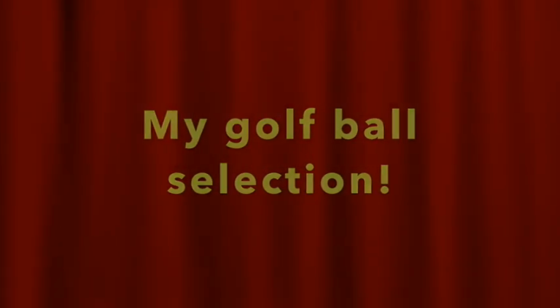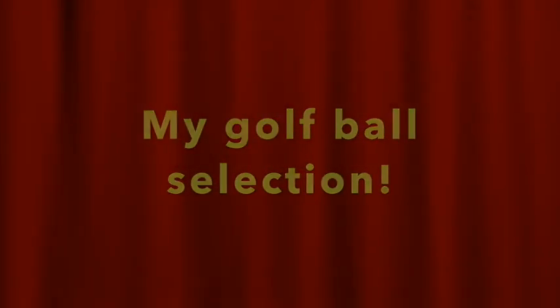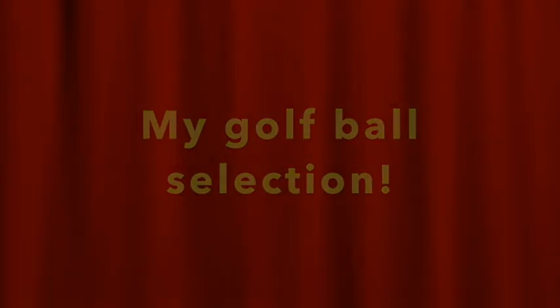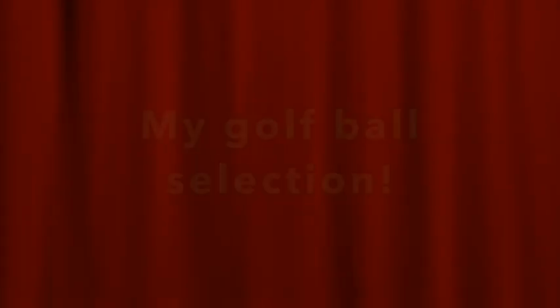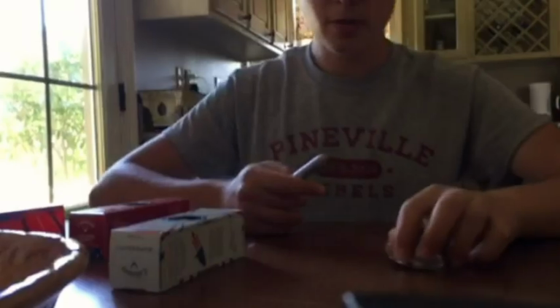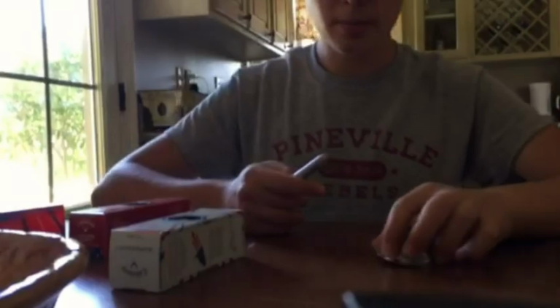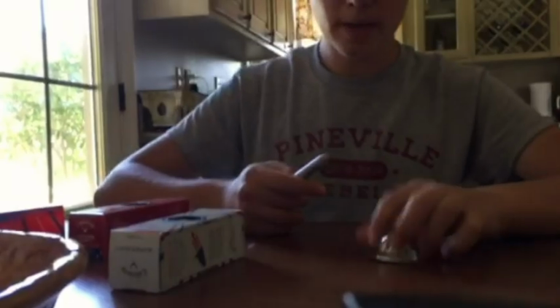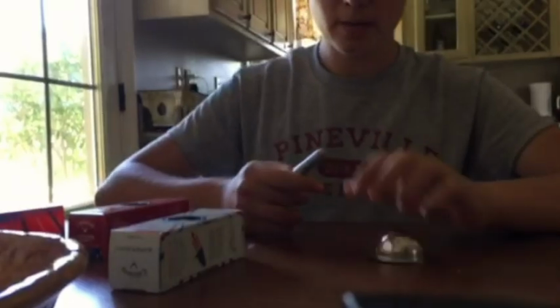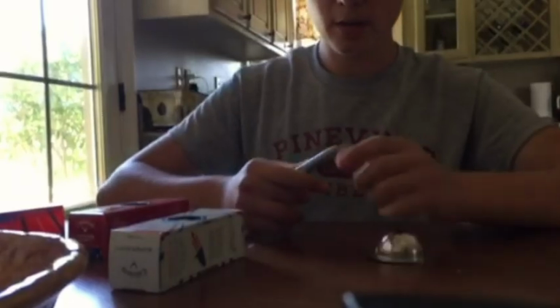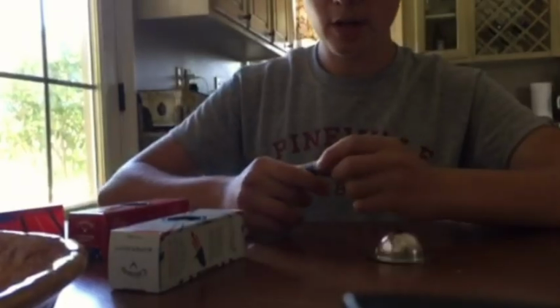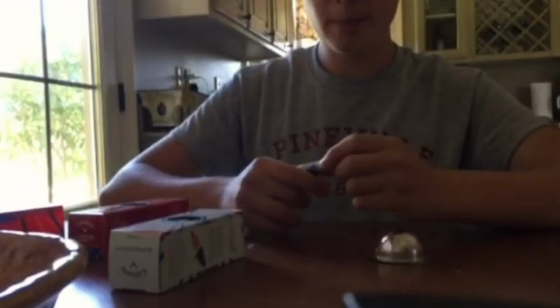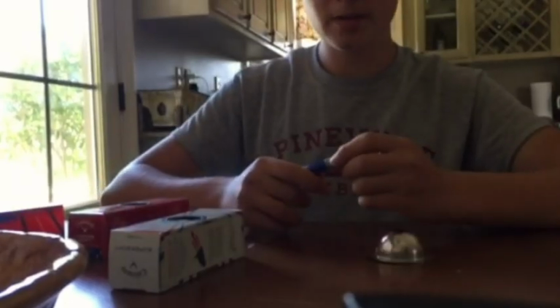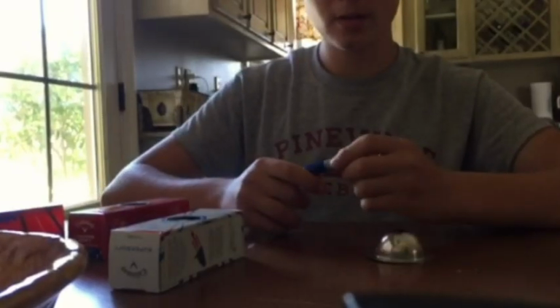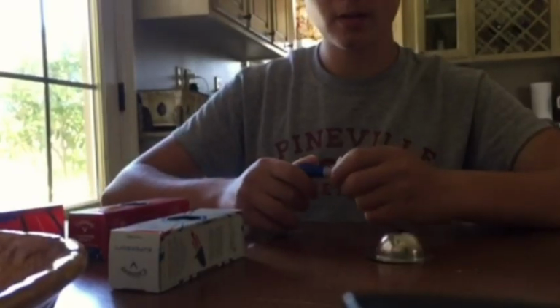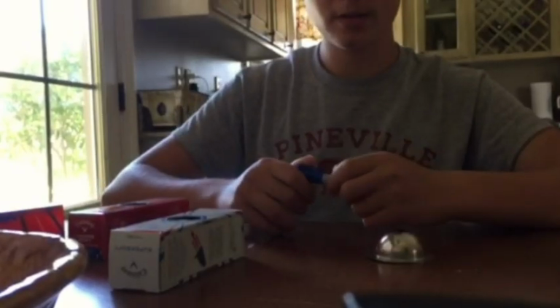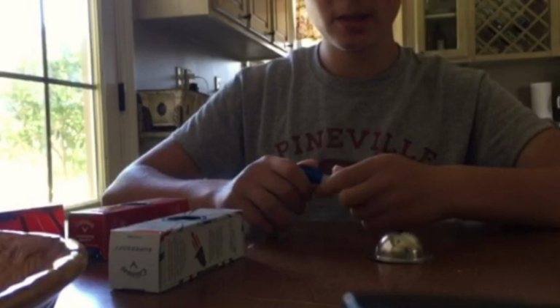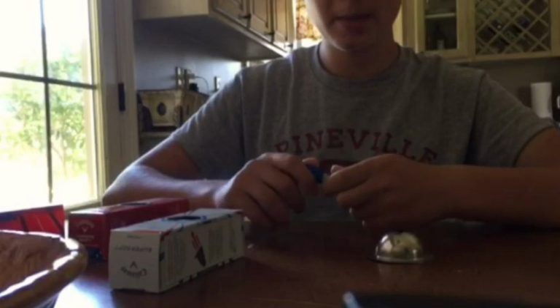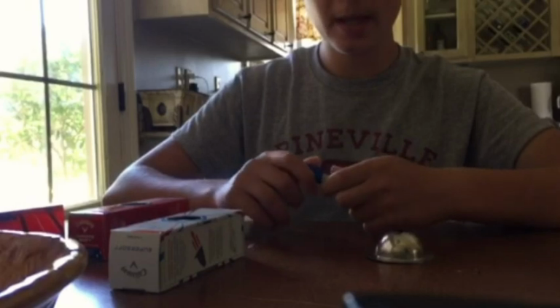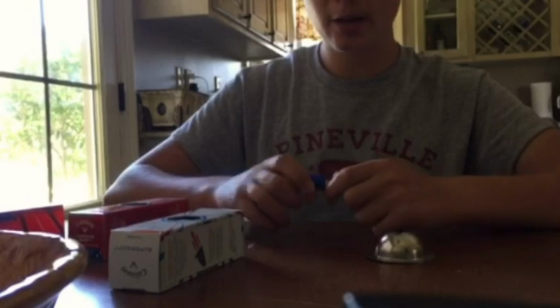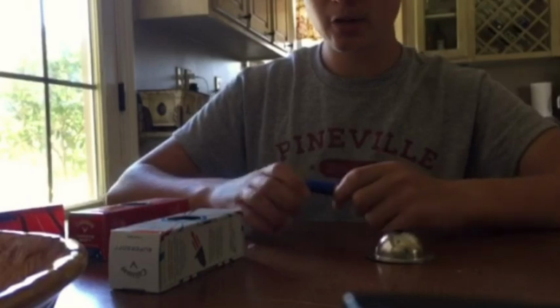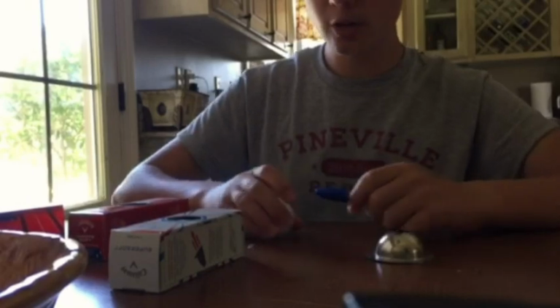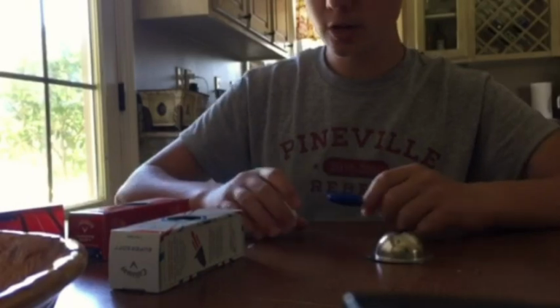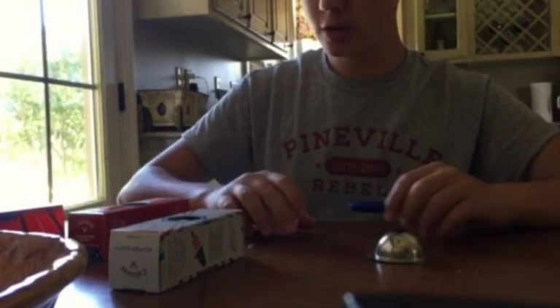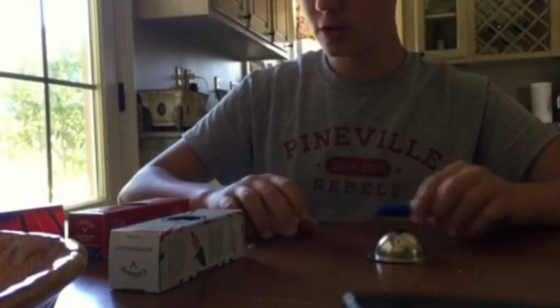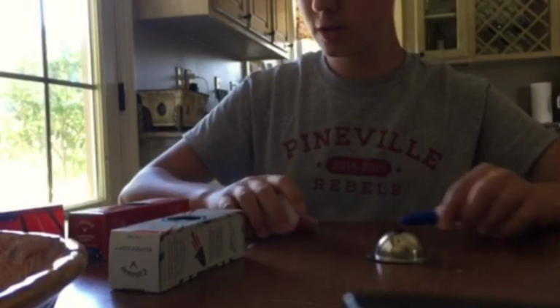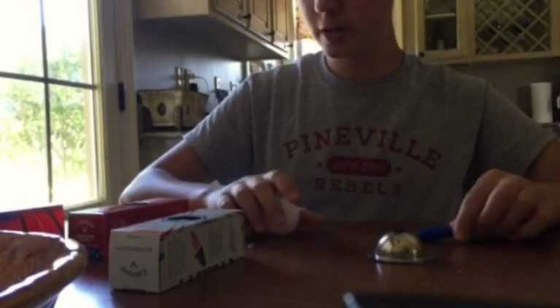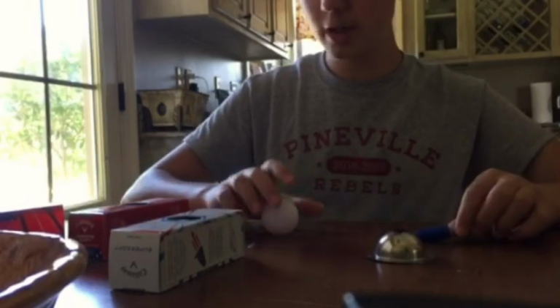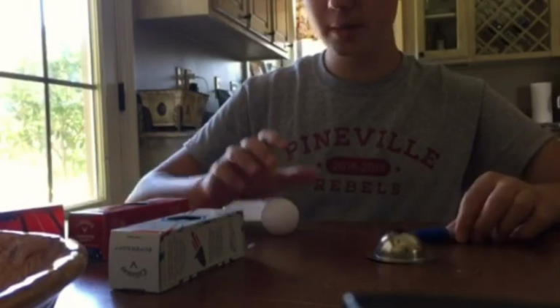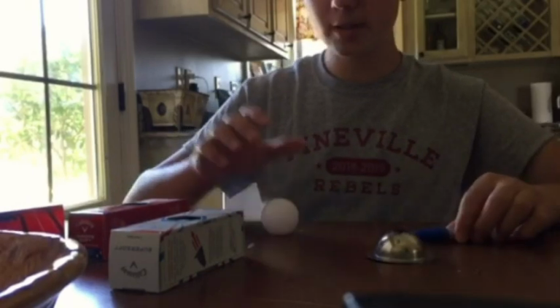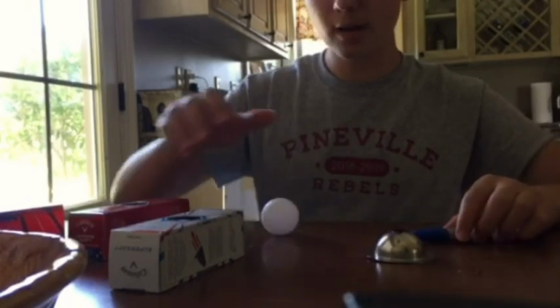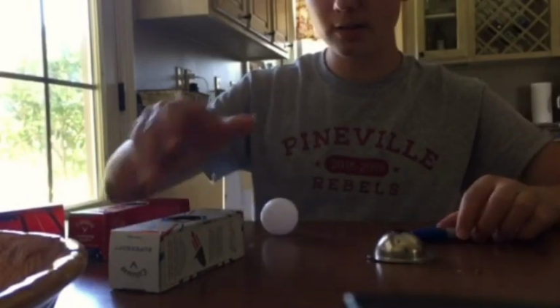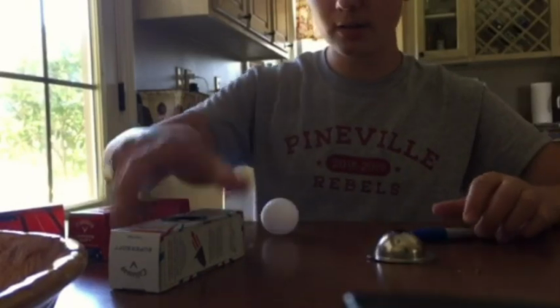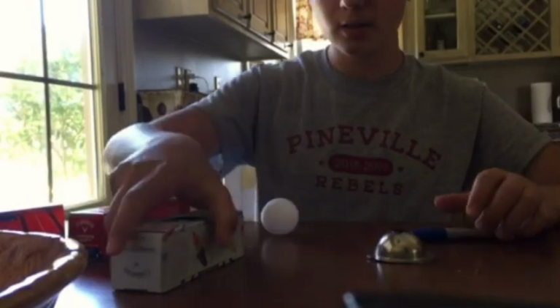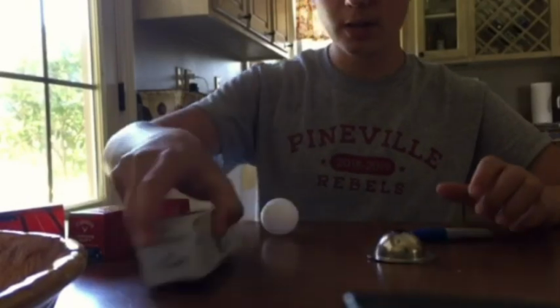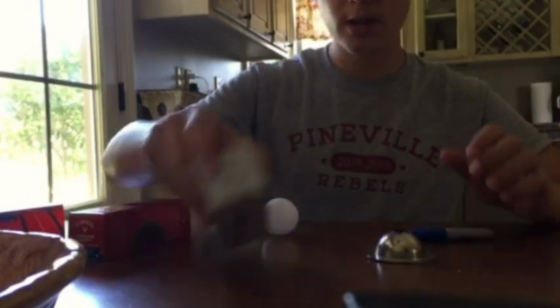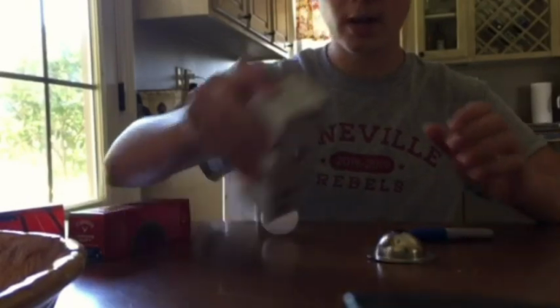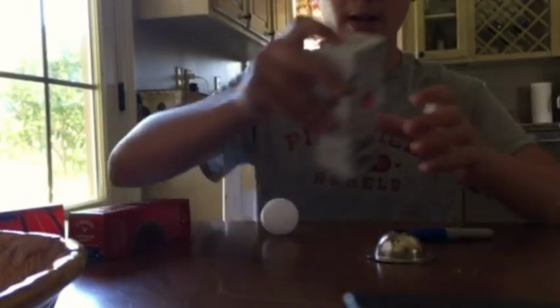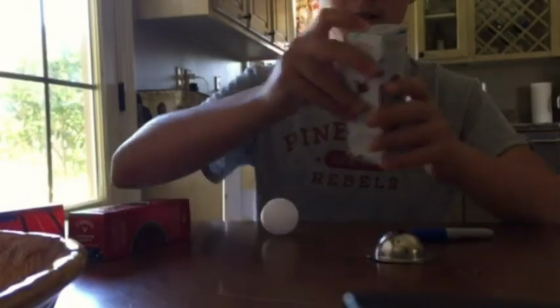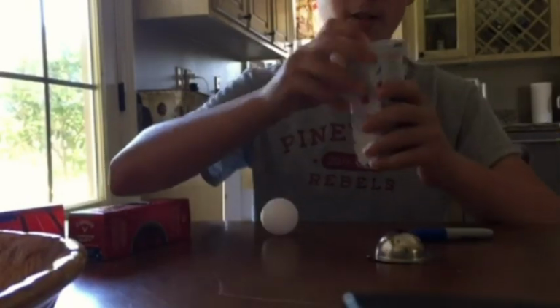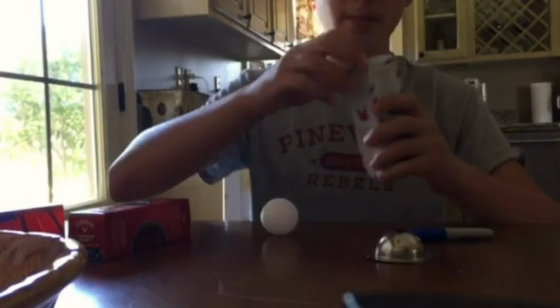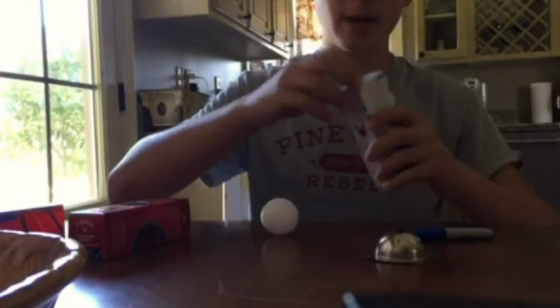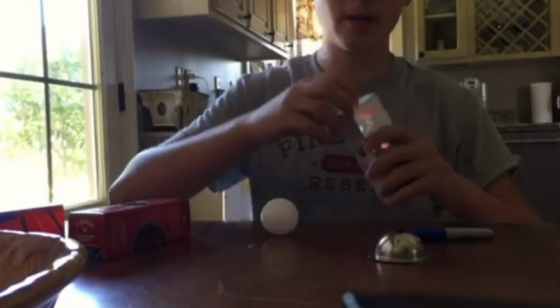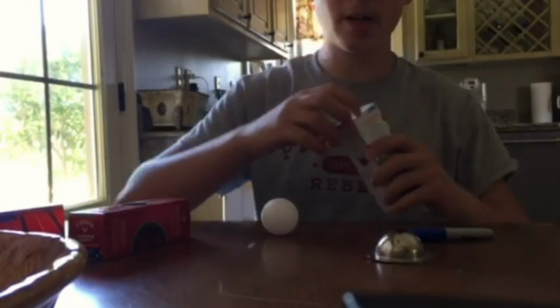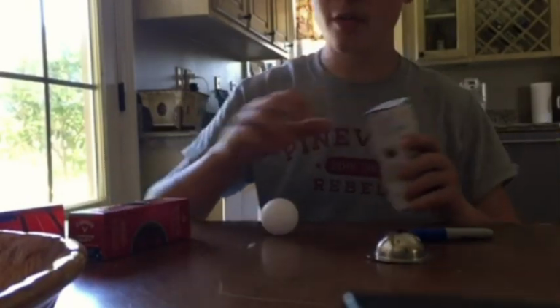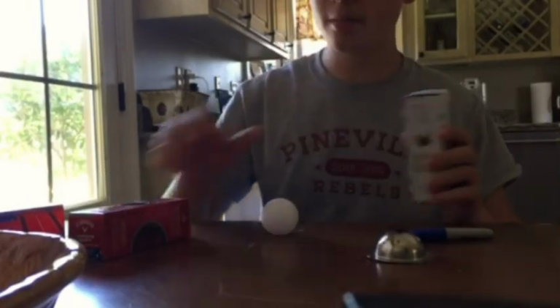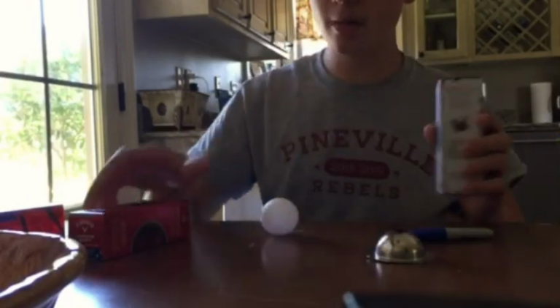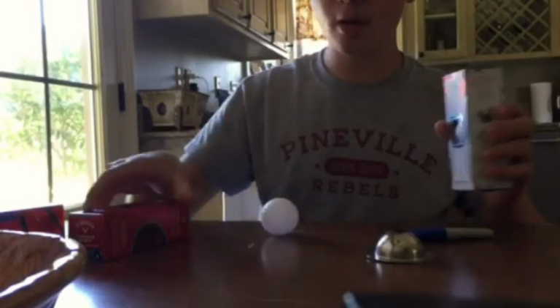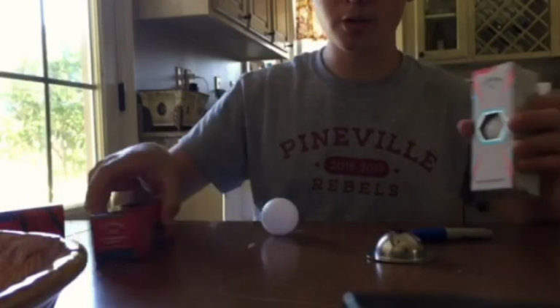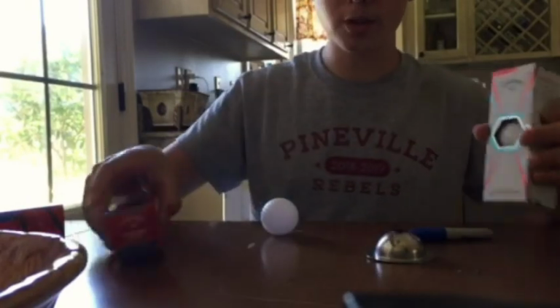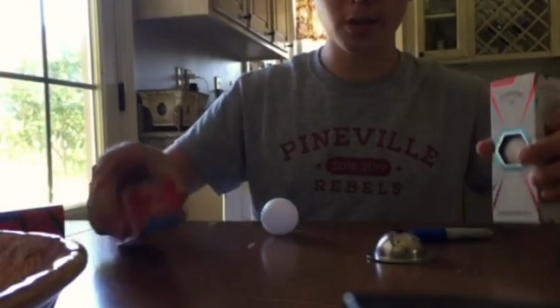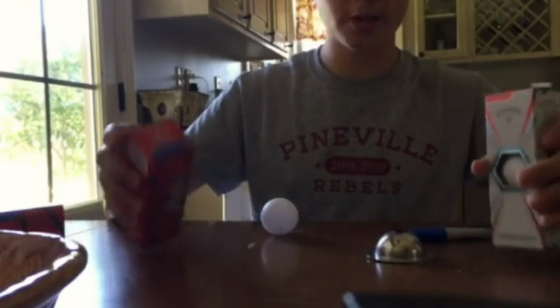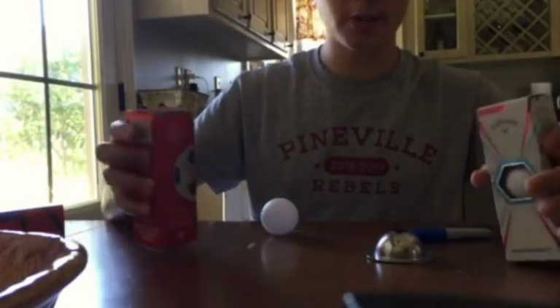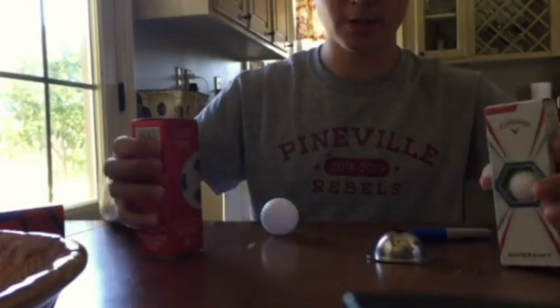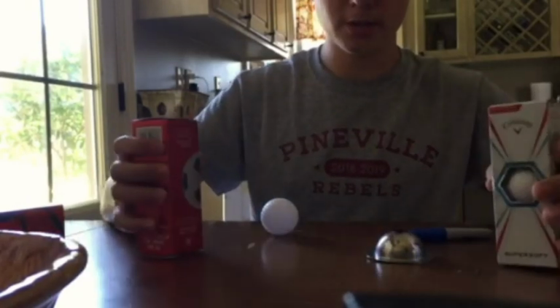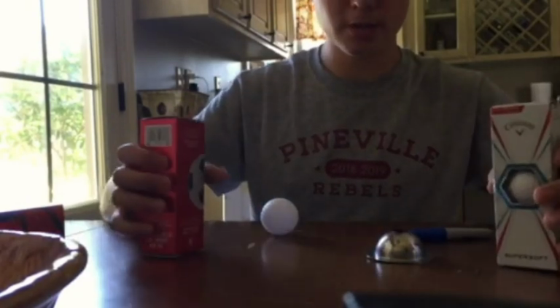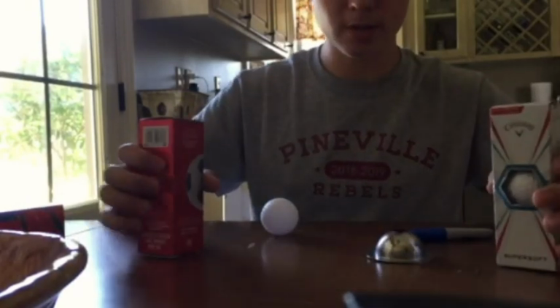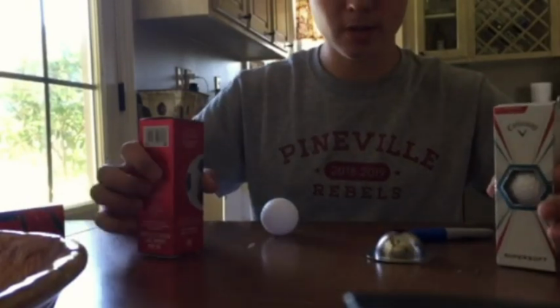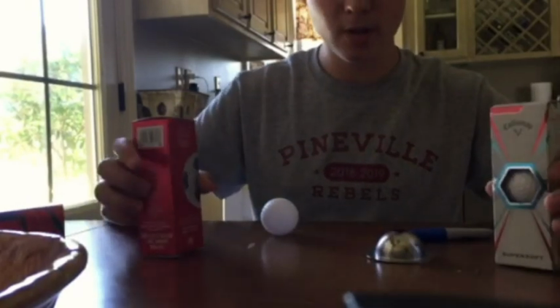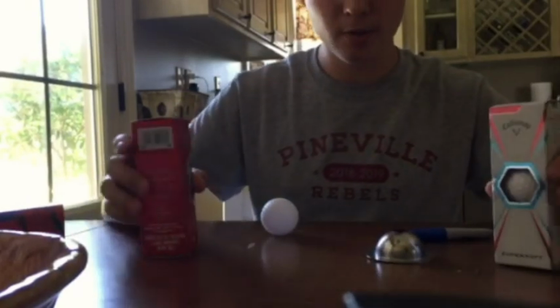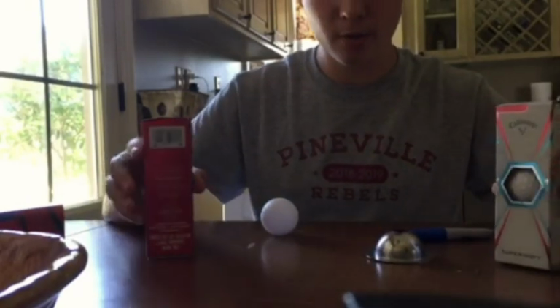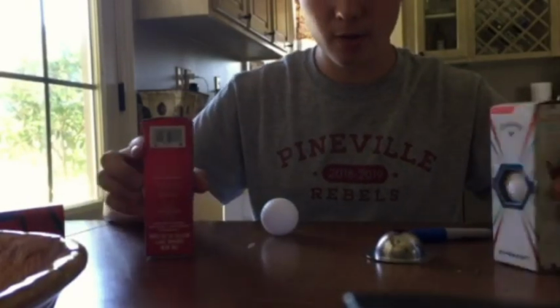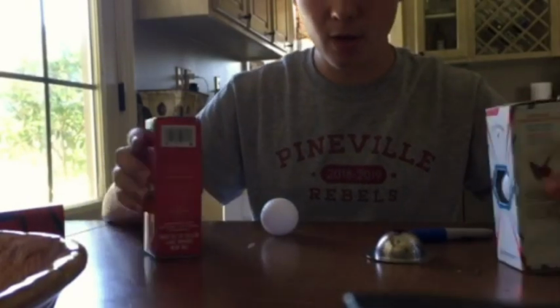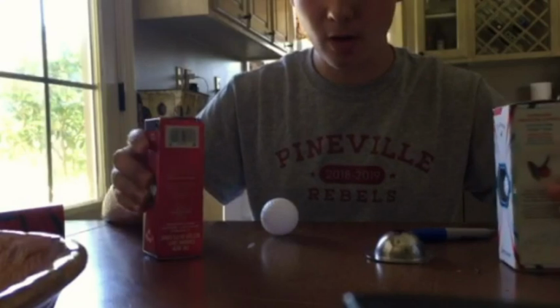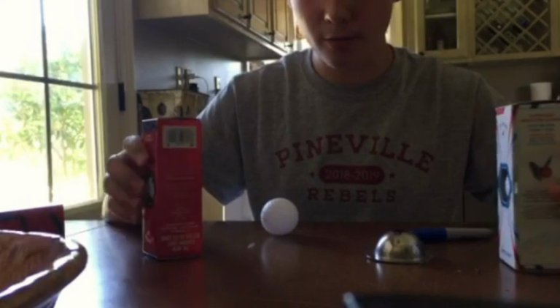Welcome back to another episode of CB Outdoors. Today I'll be talking to you guys about different ball selections for golf.